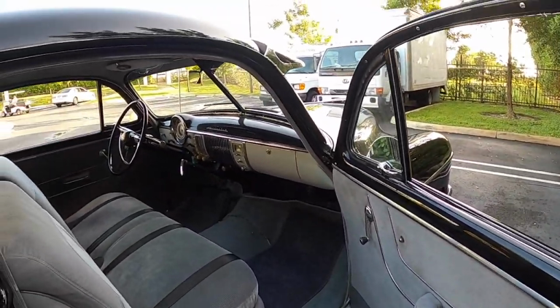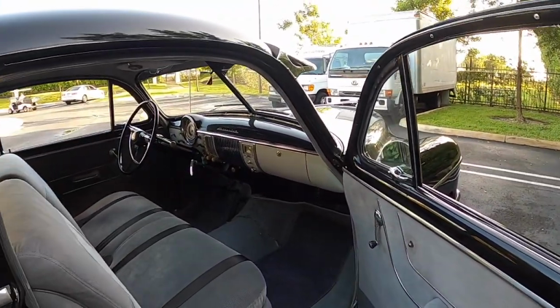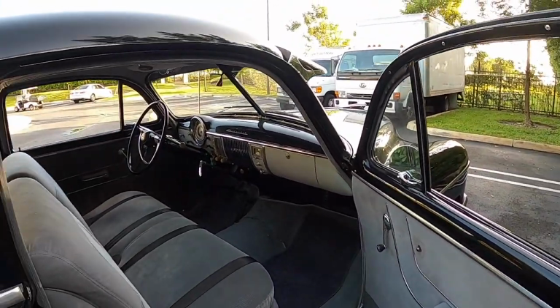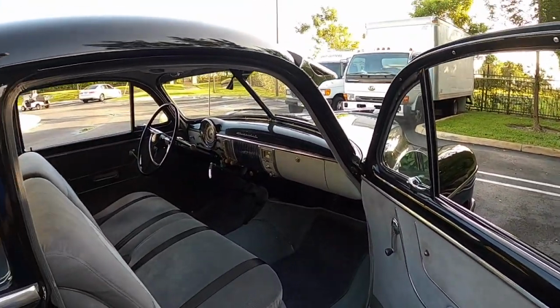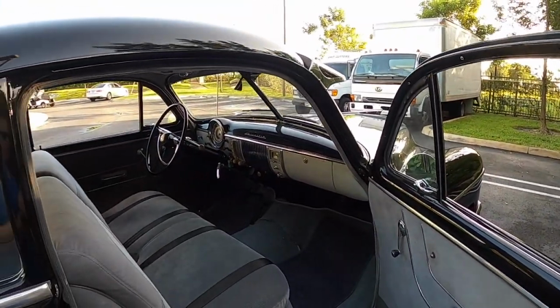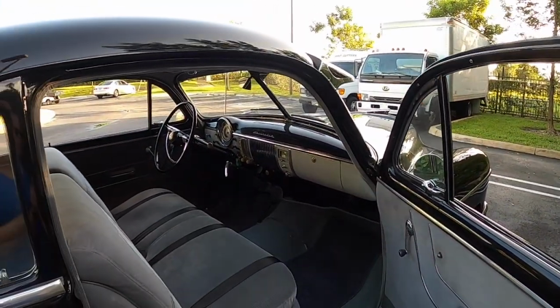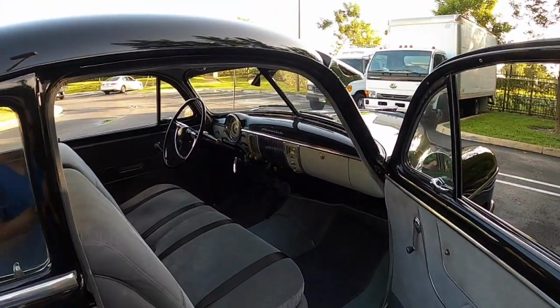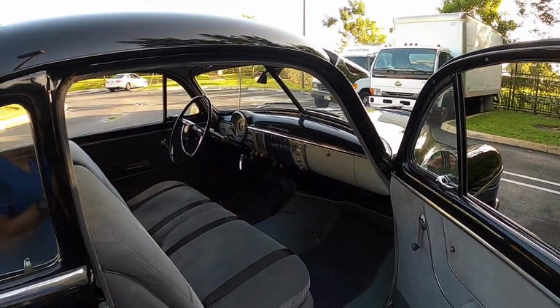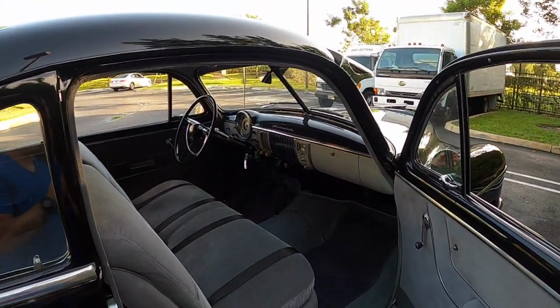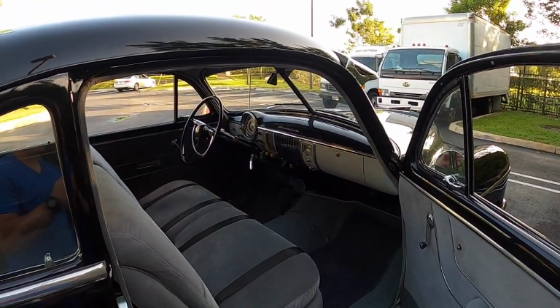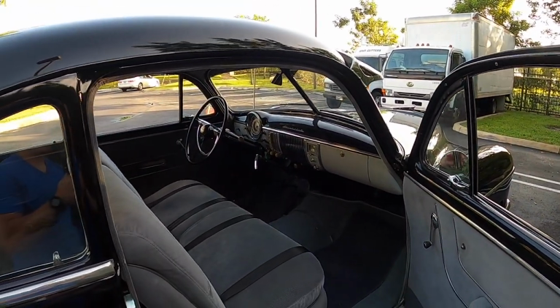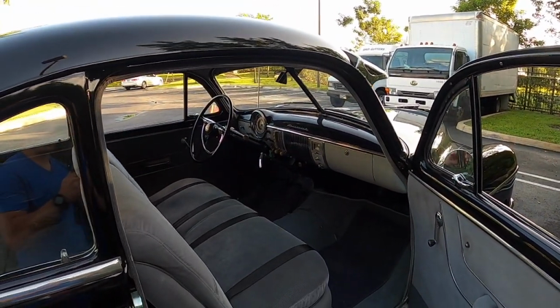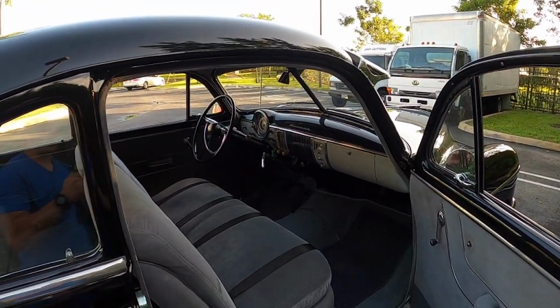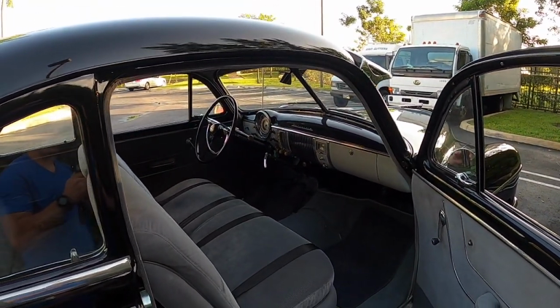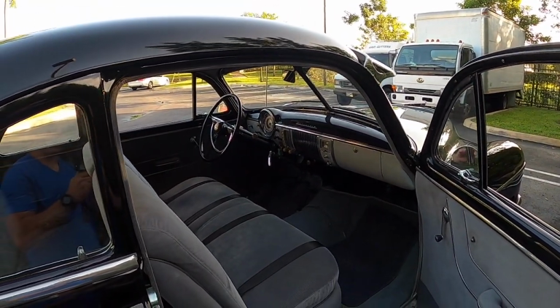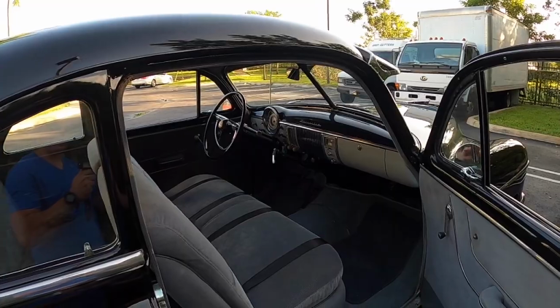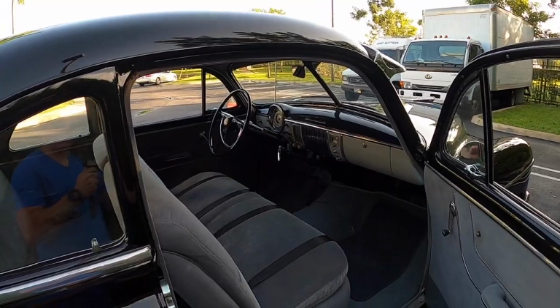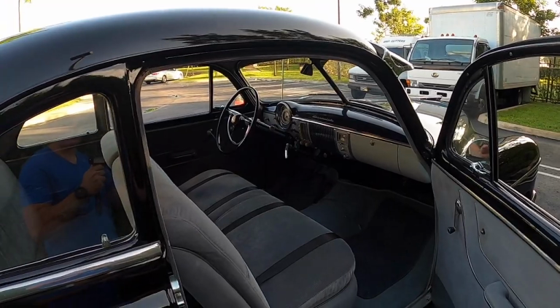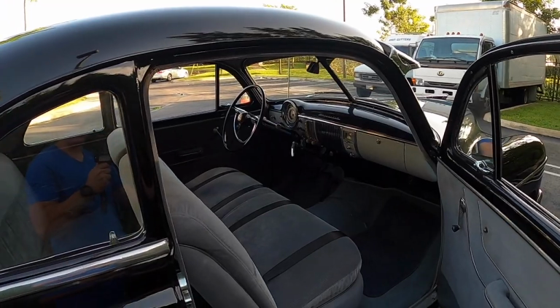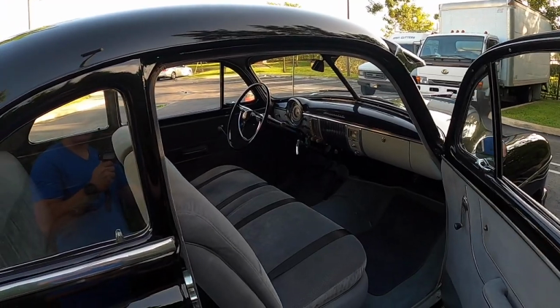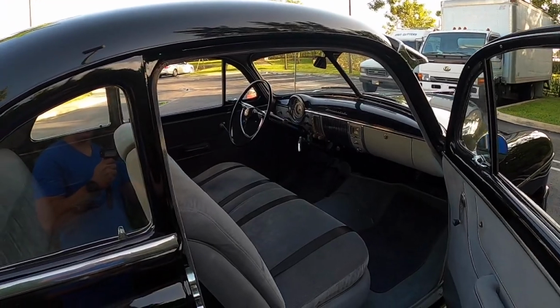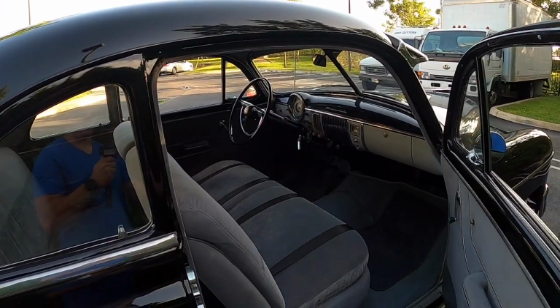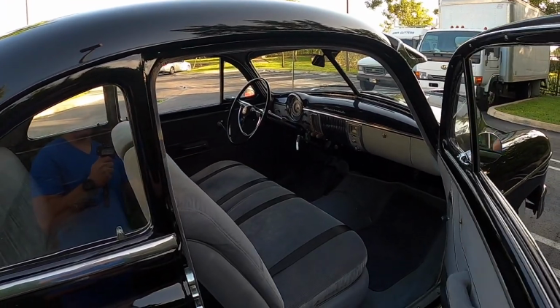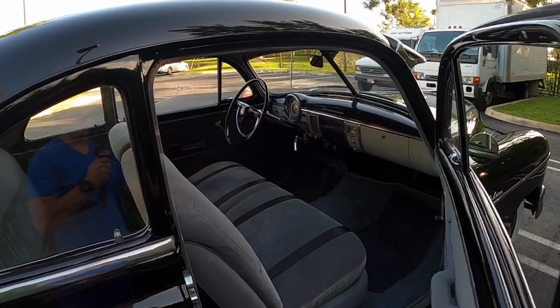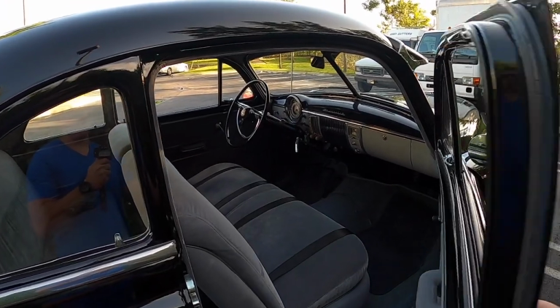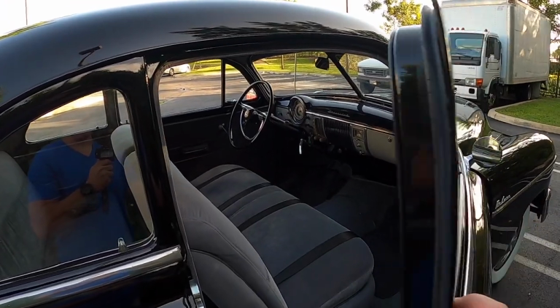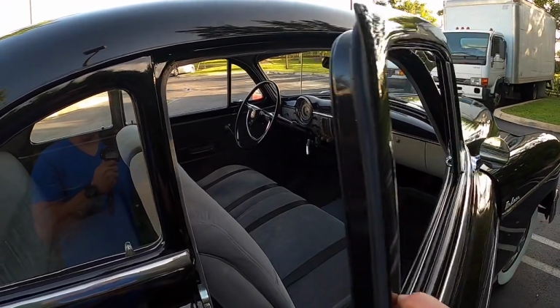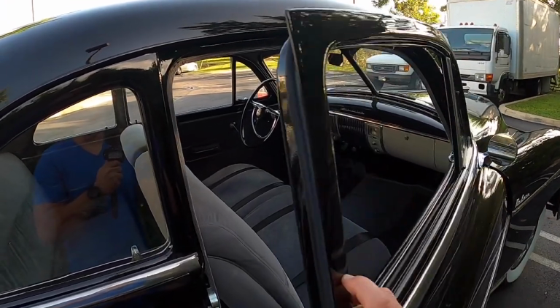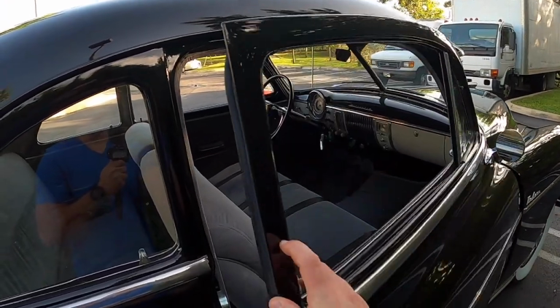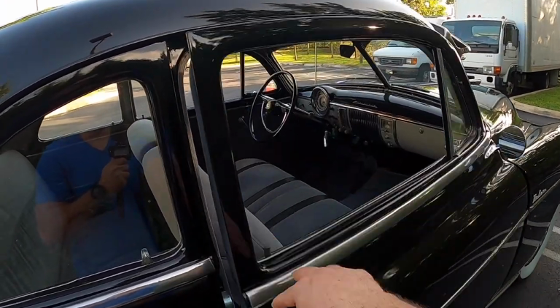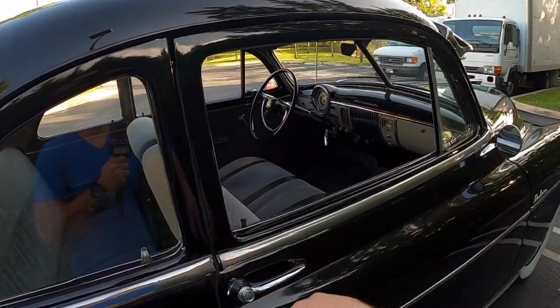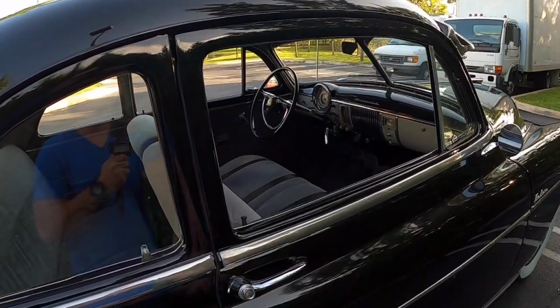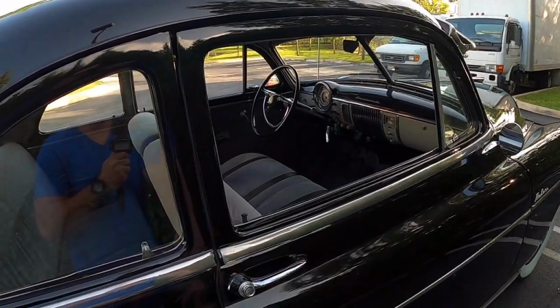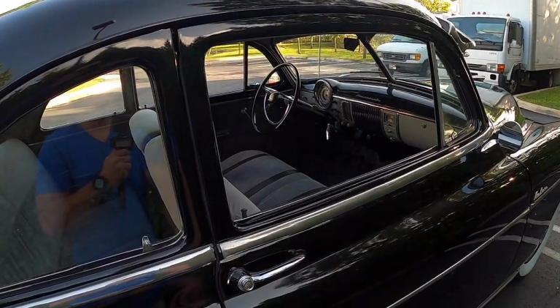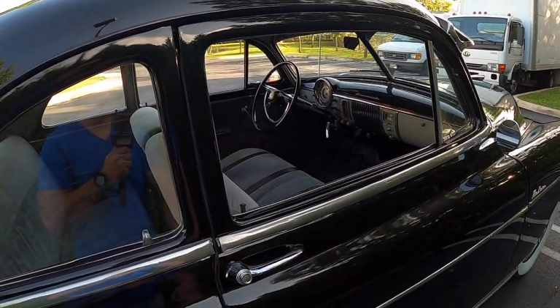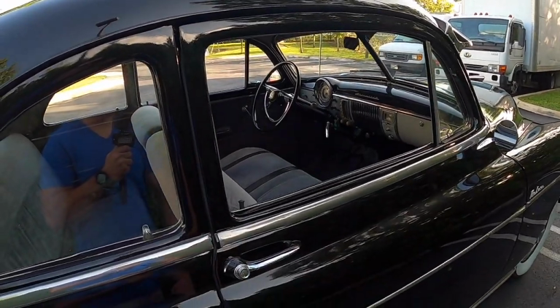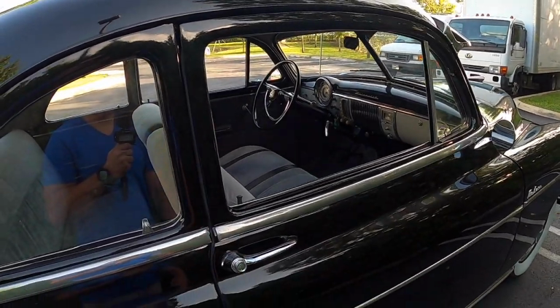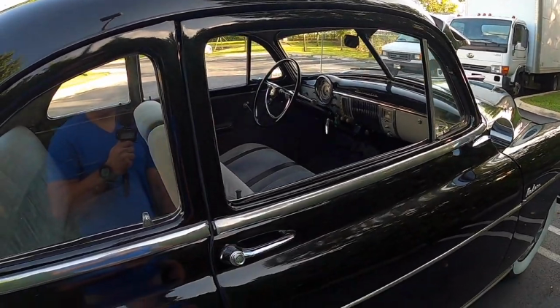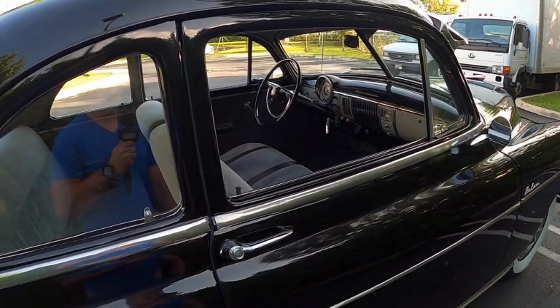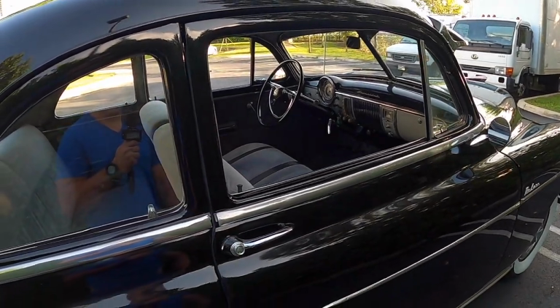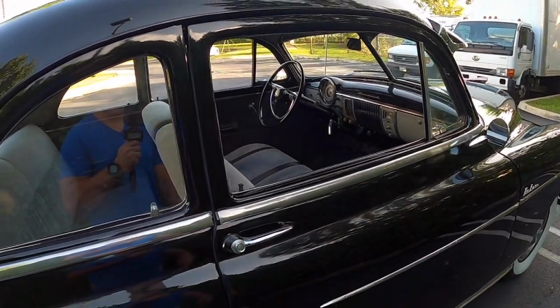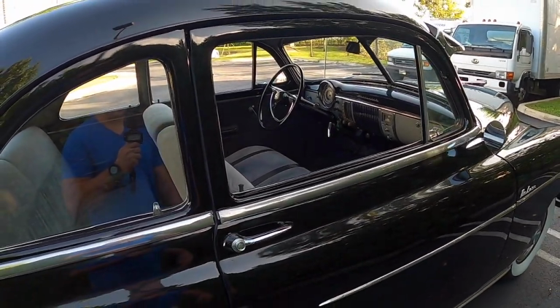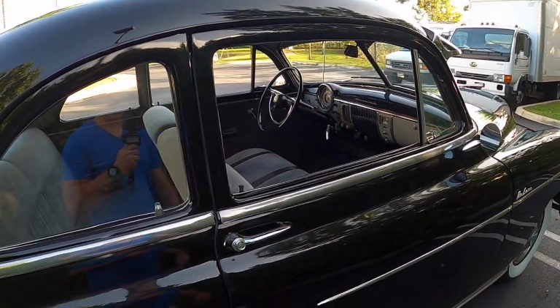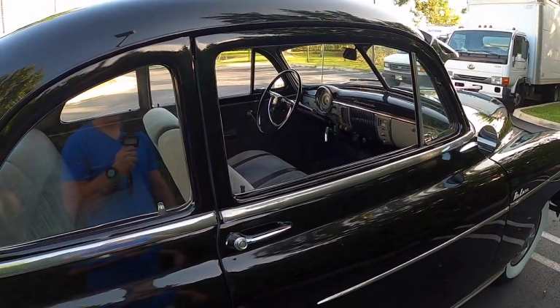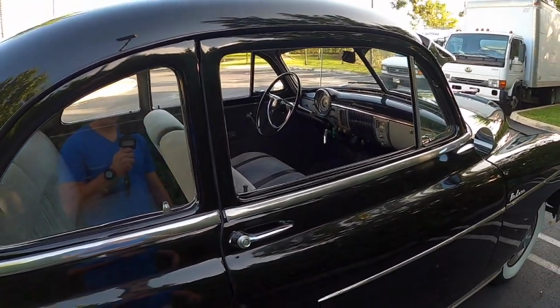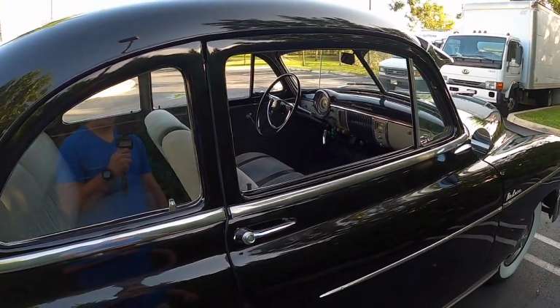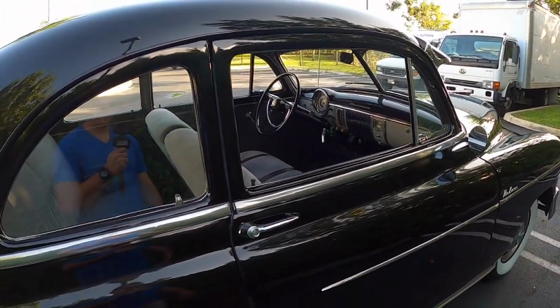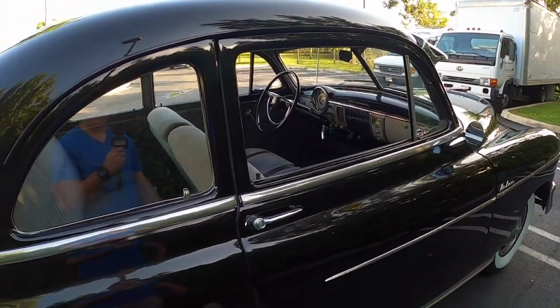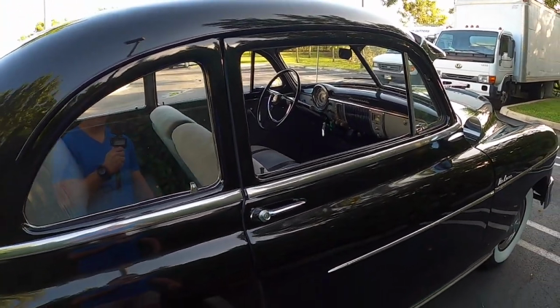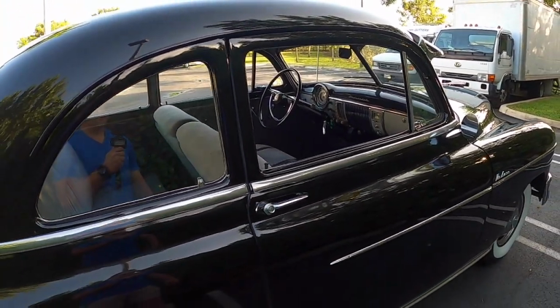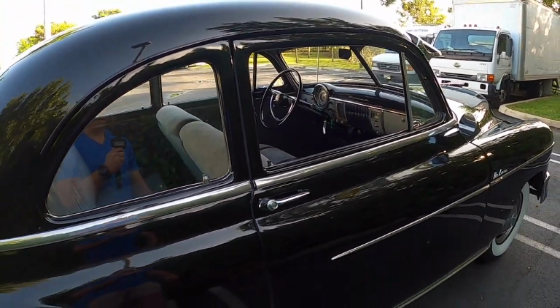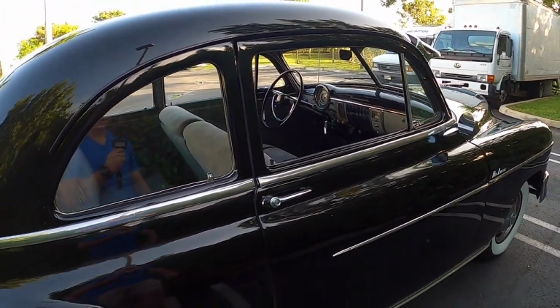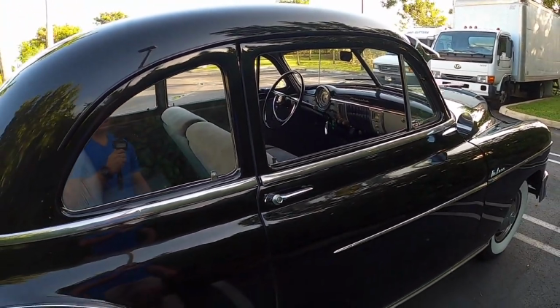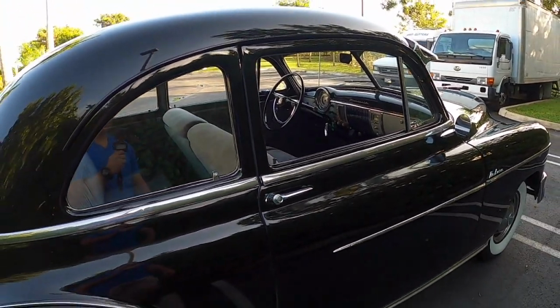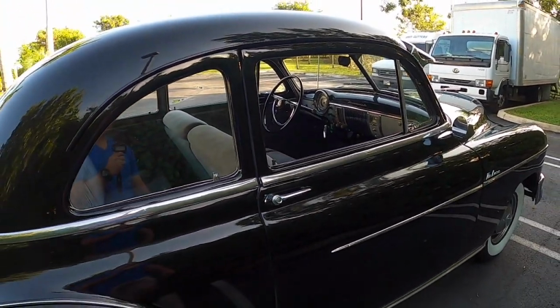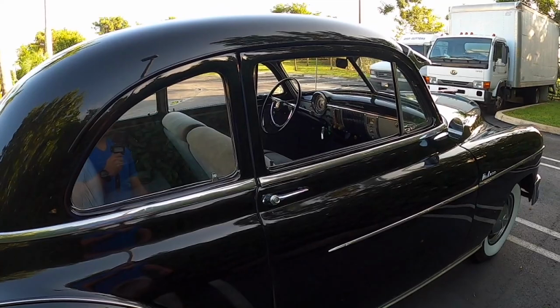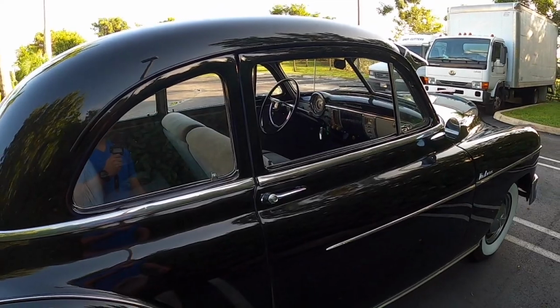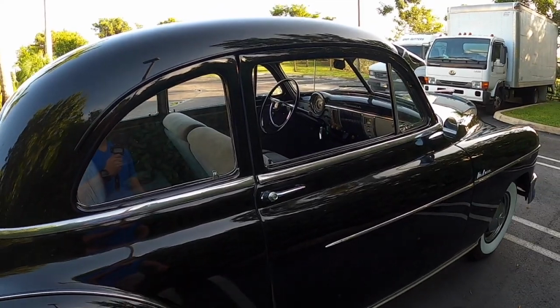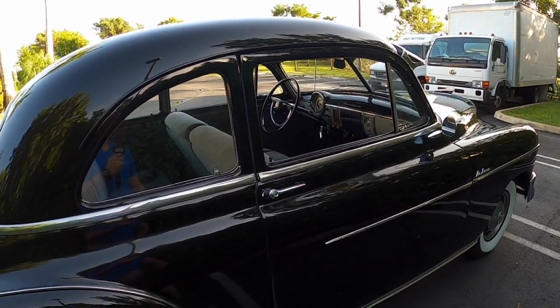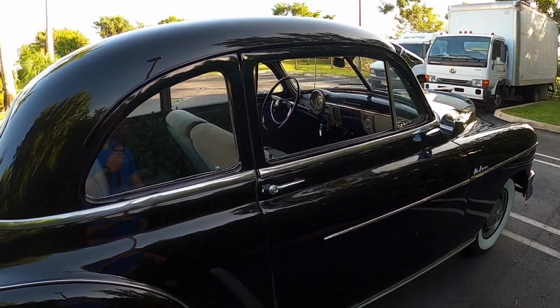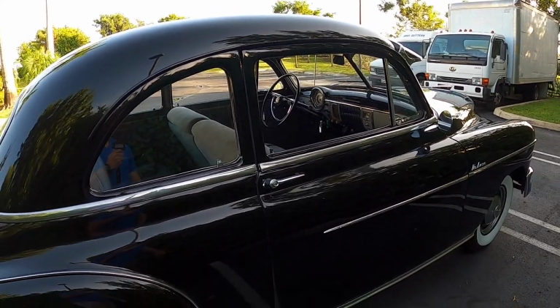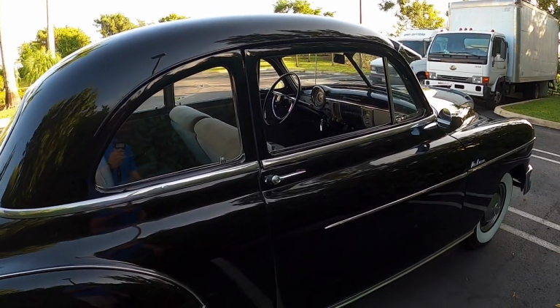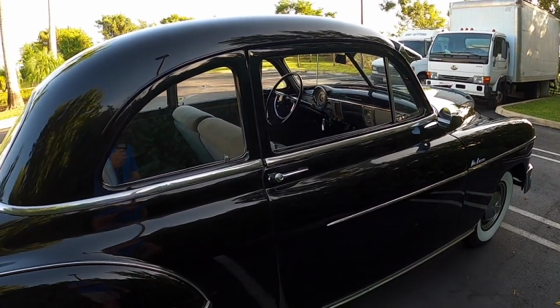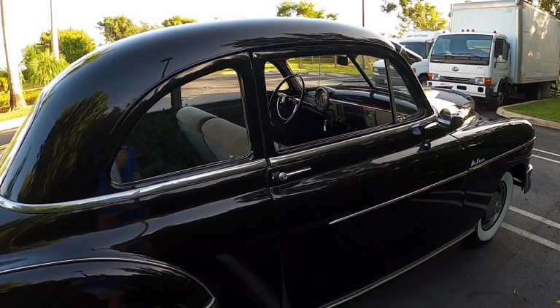Overall, the car is in very good condition, and it only has 45,000 original miles.